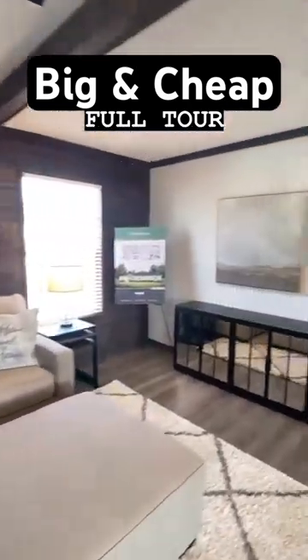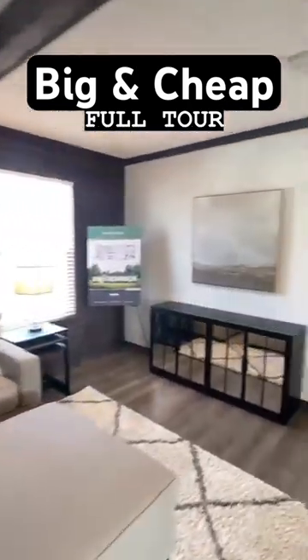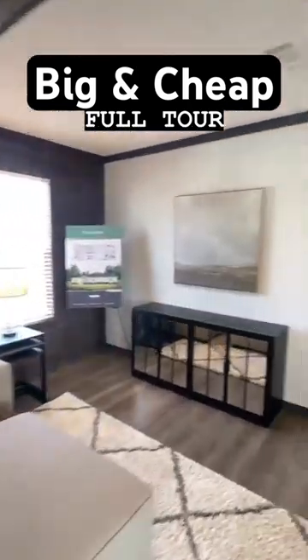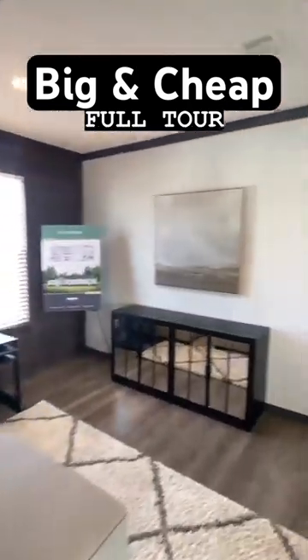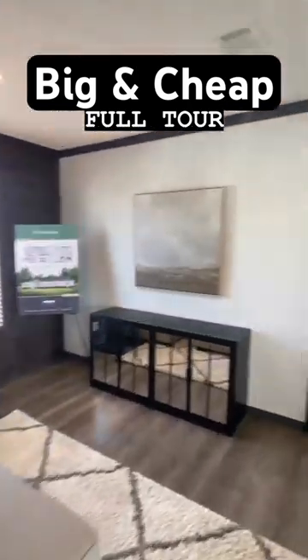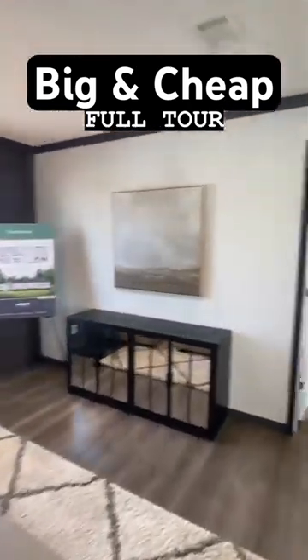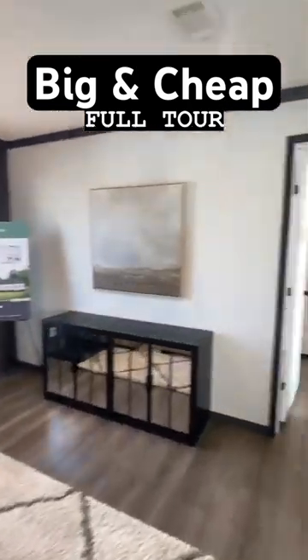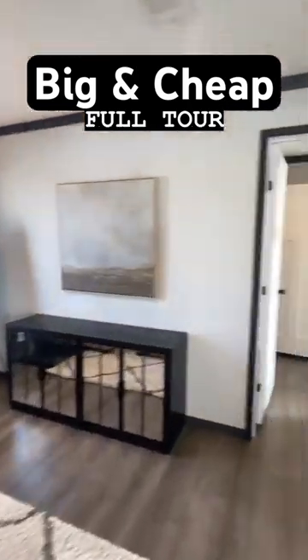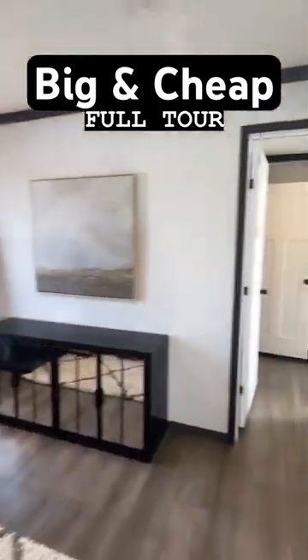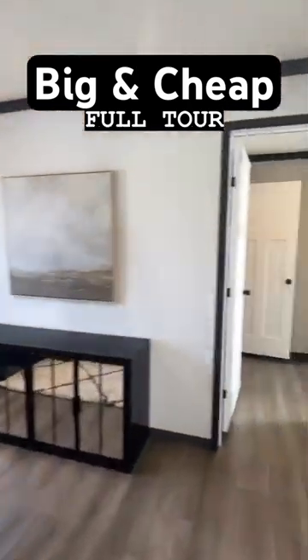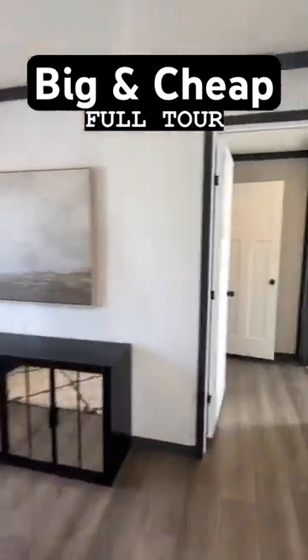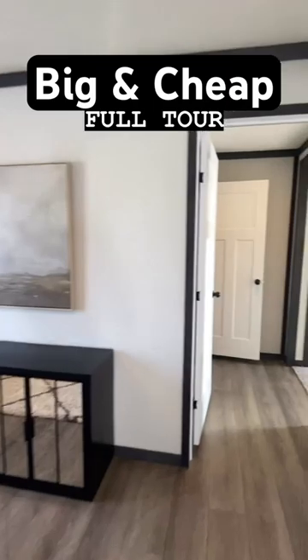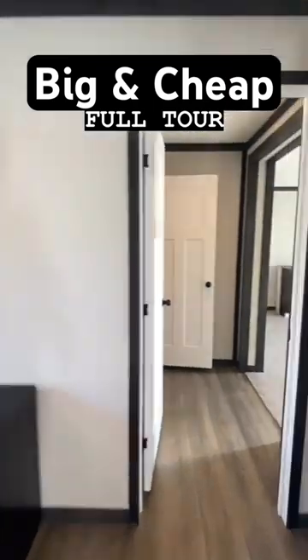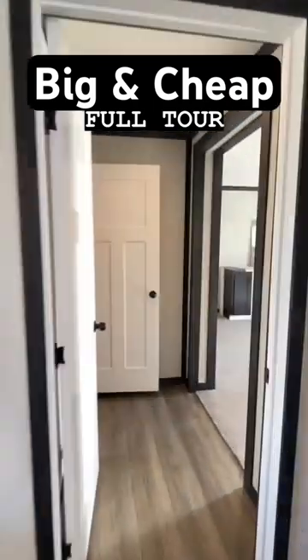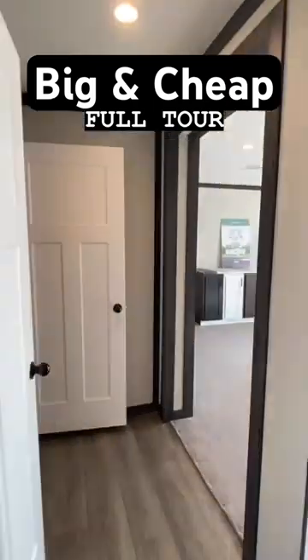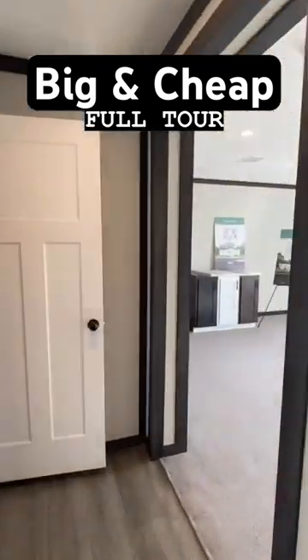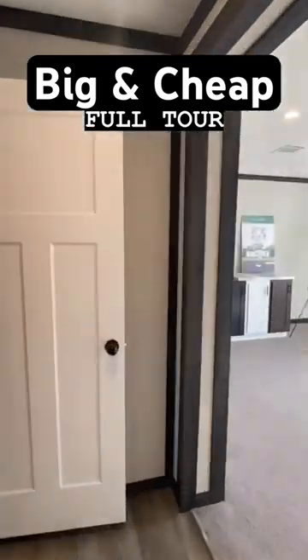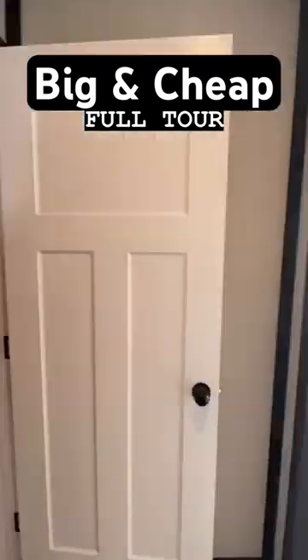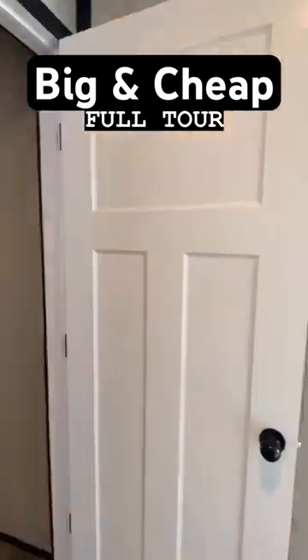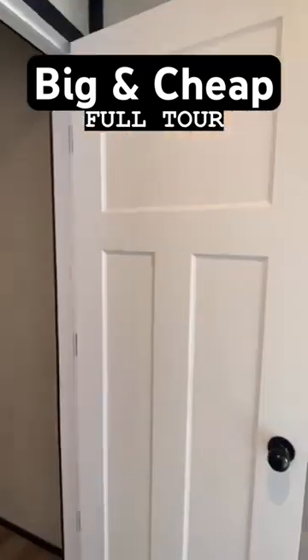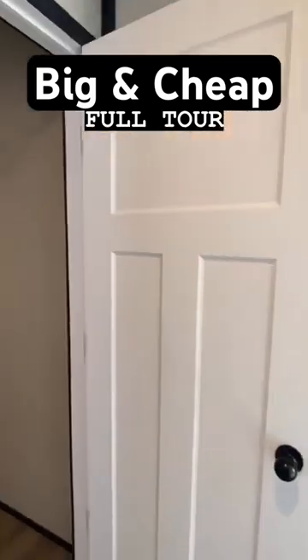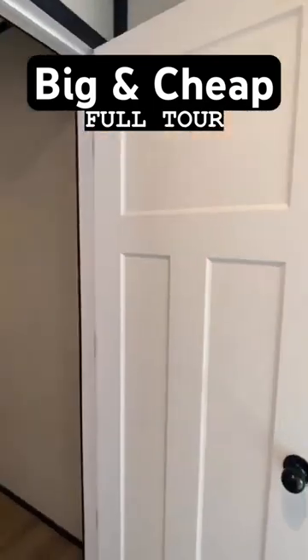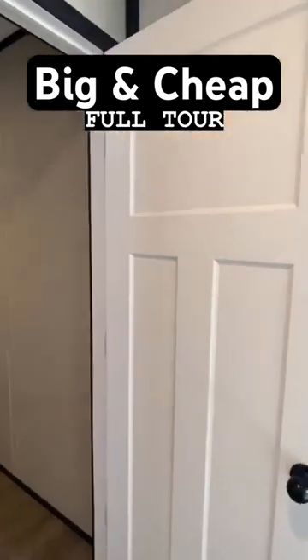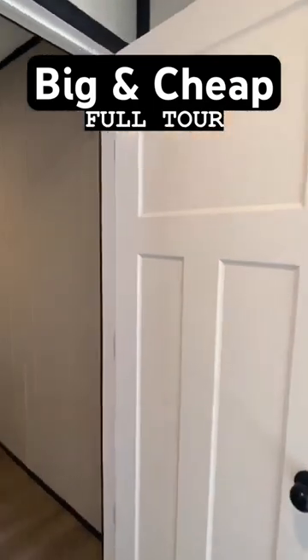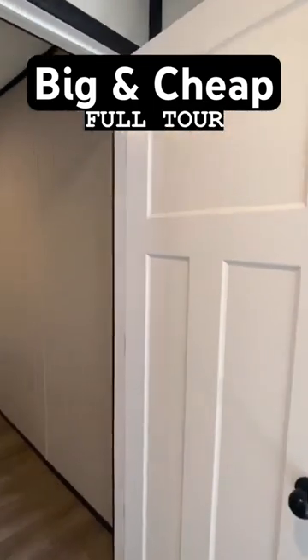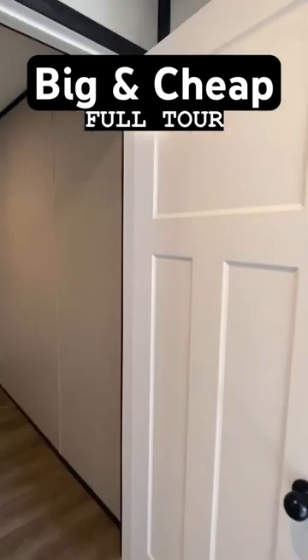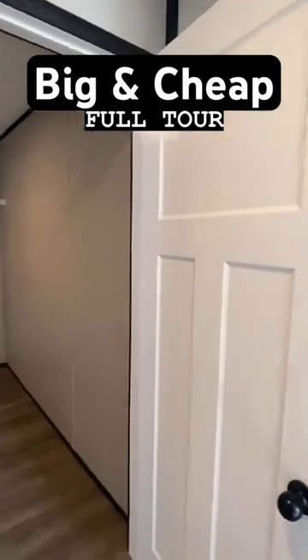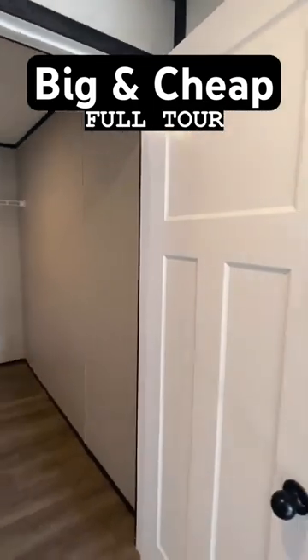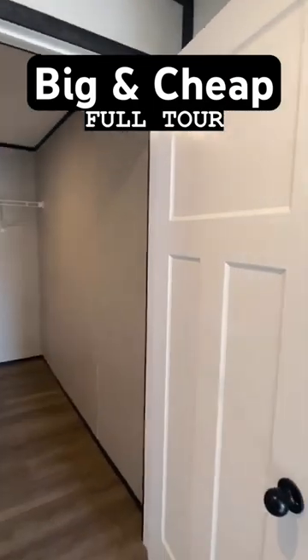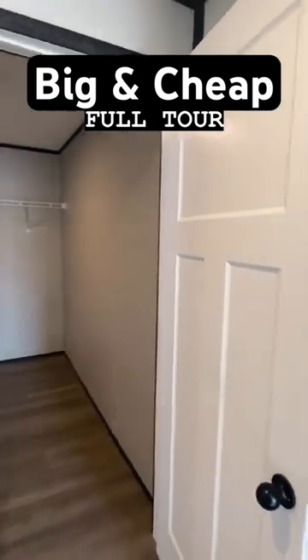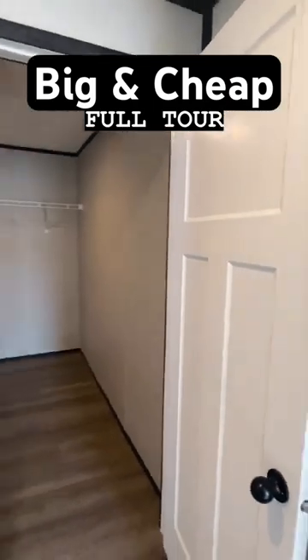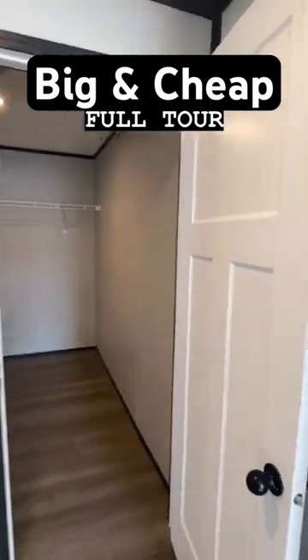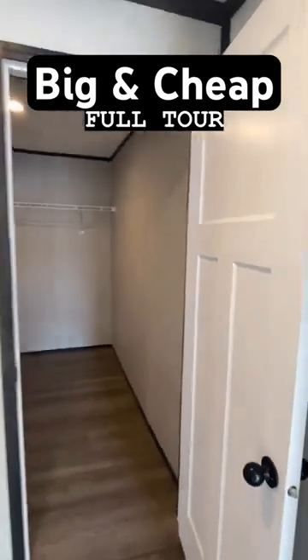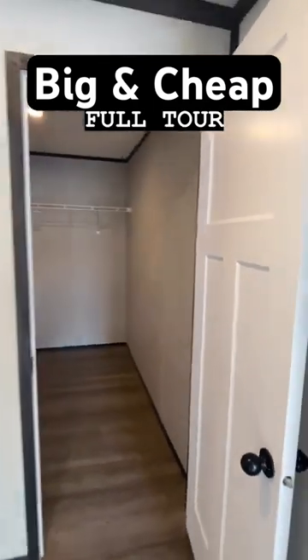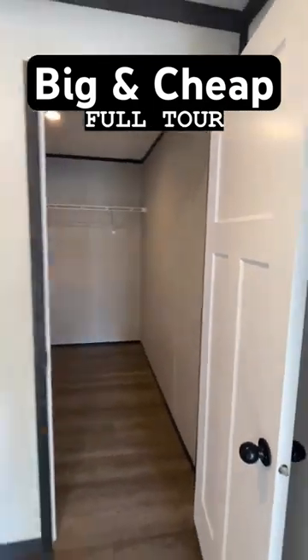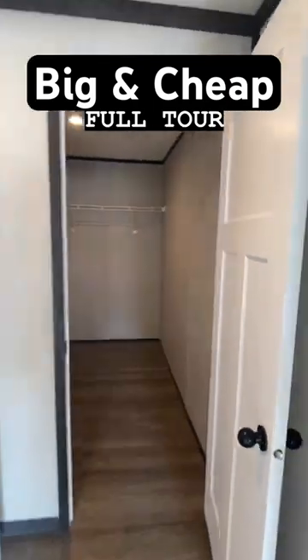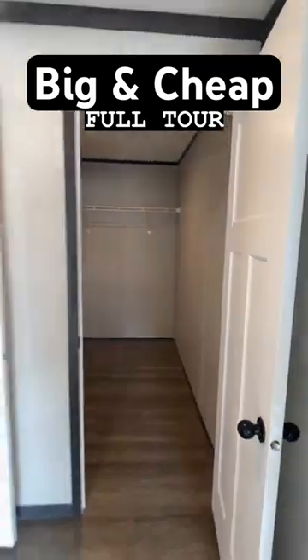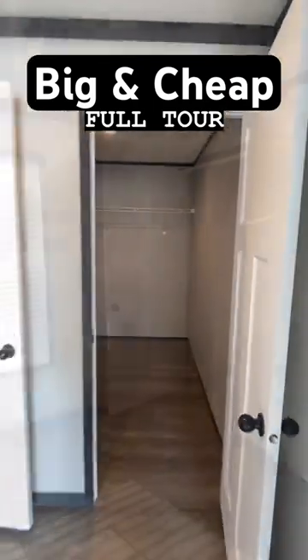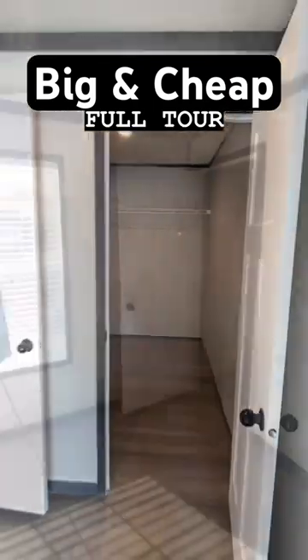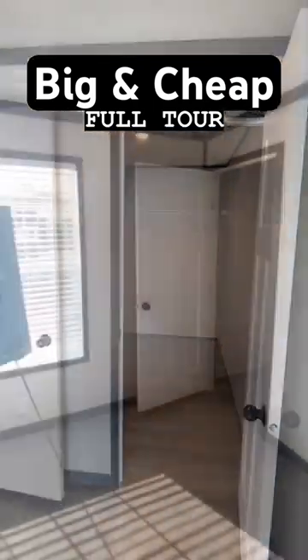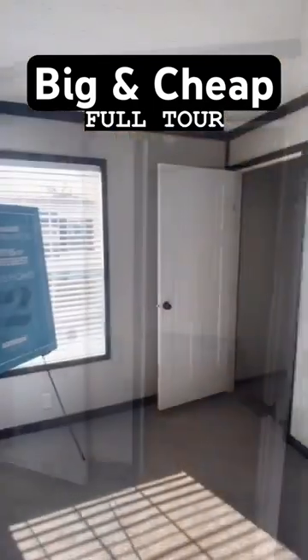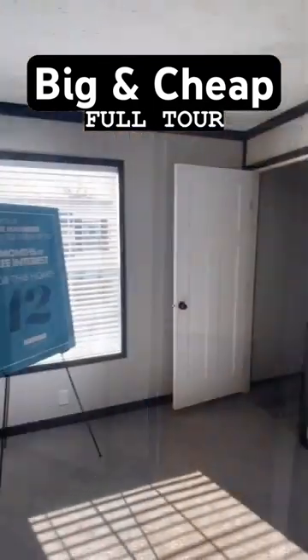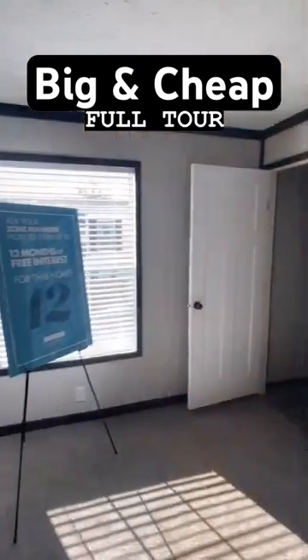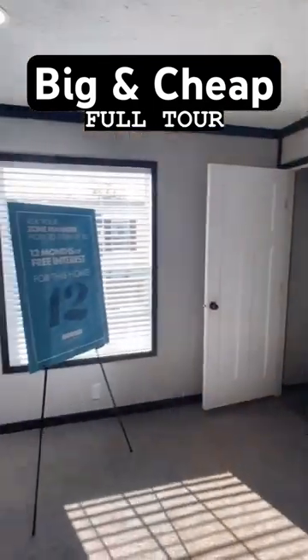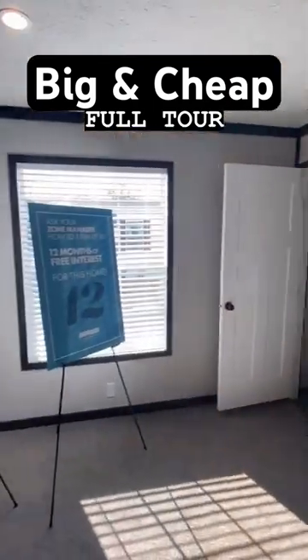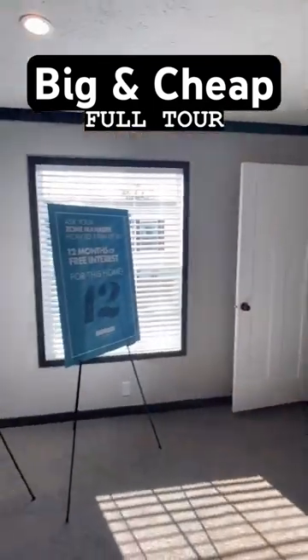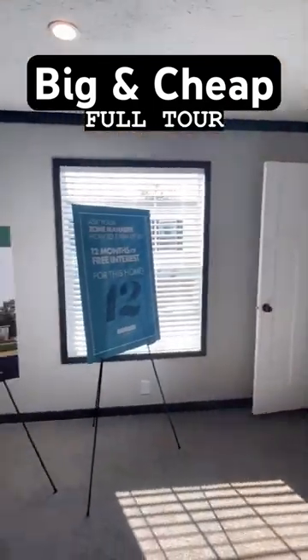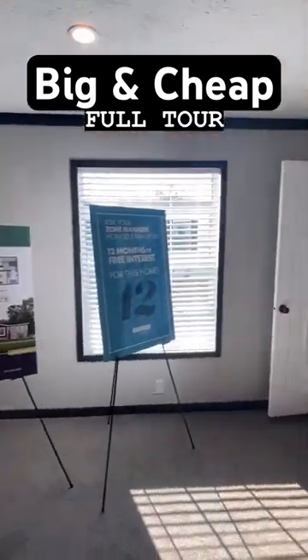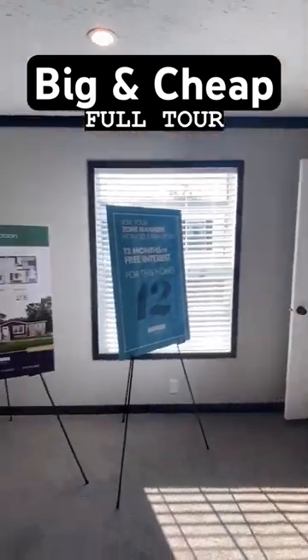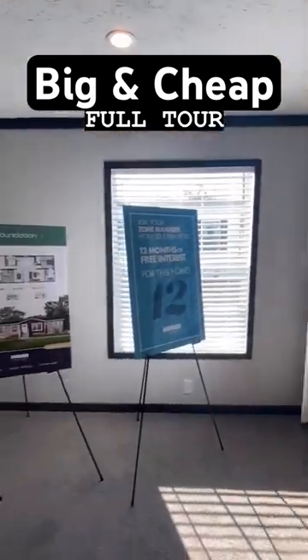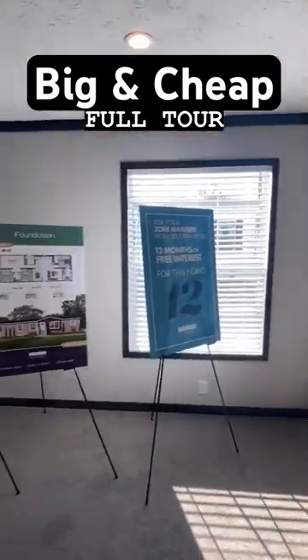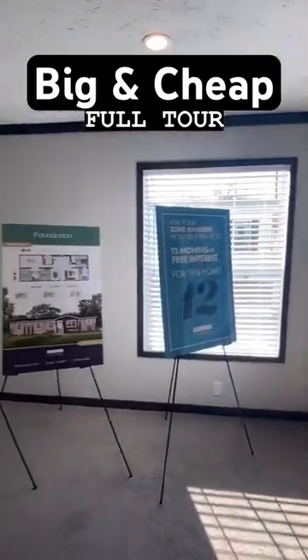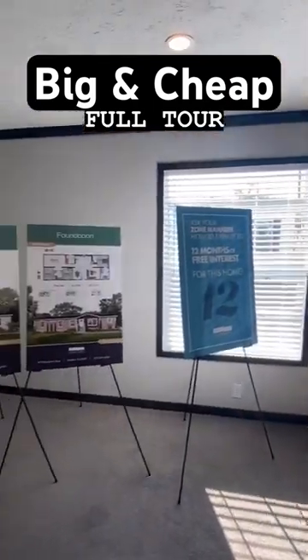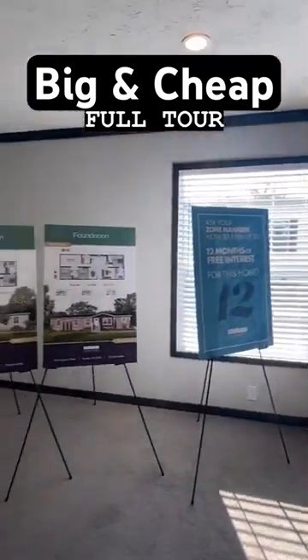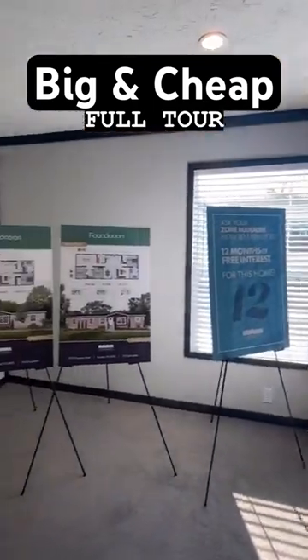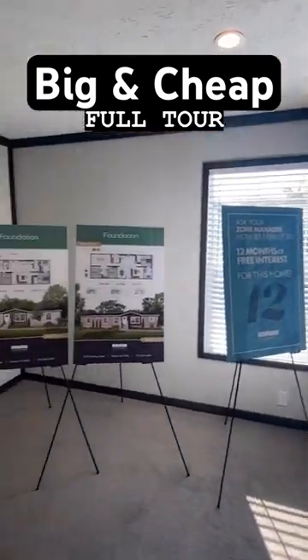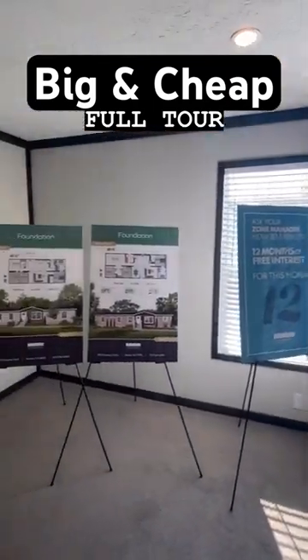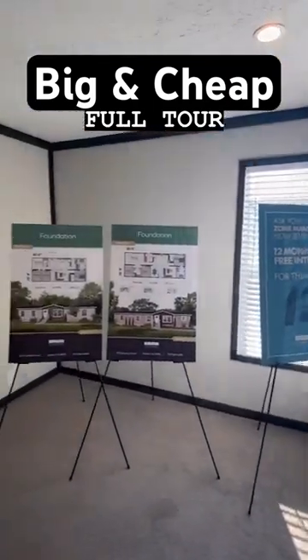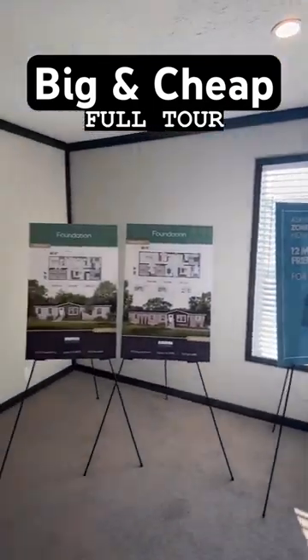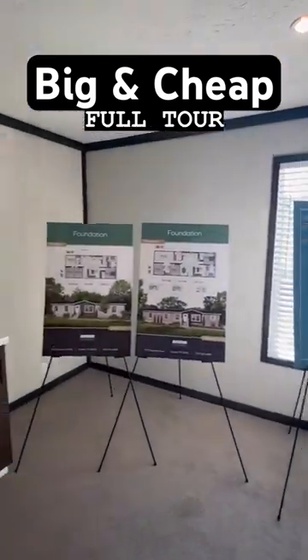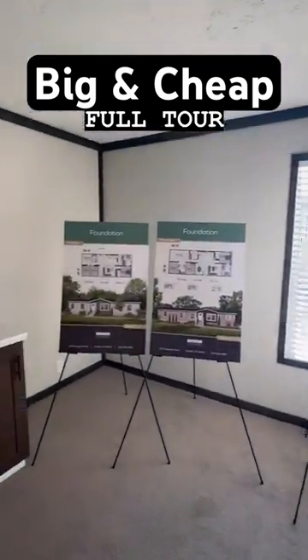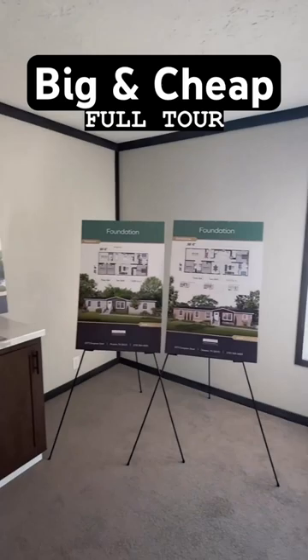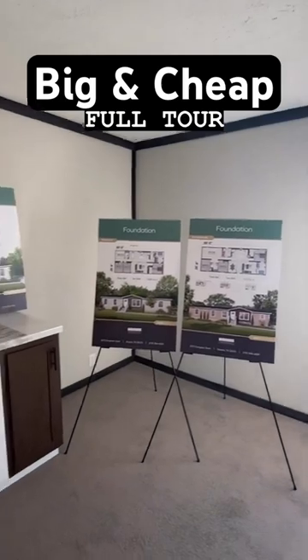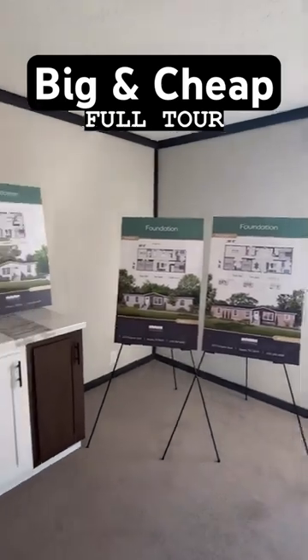You've got your main bedroom down here on this end. Big walk-in closet. This house really offers it all — two closets in this main bedroom.